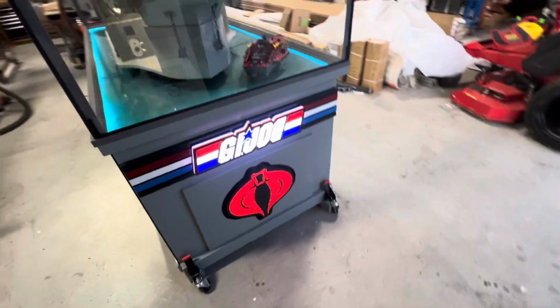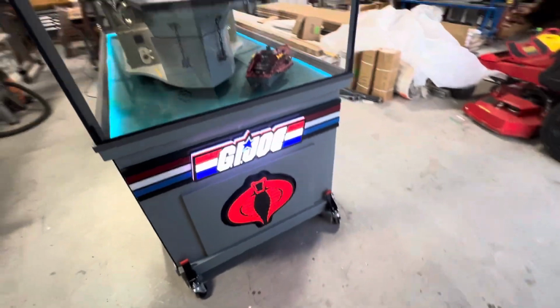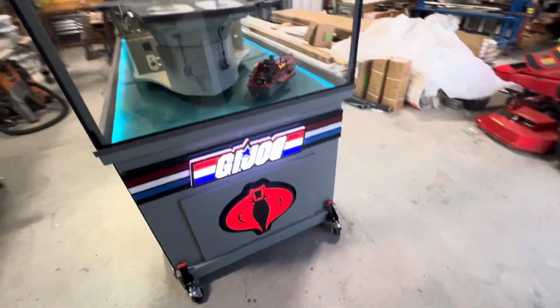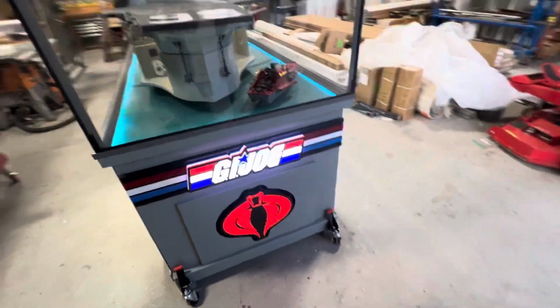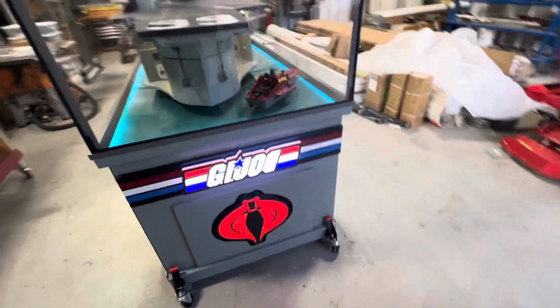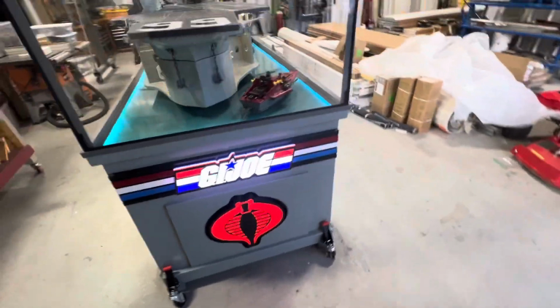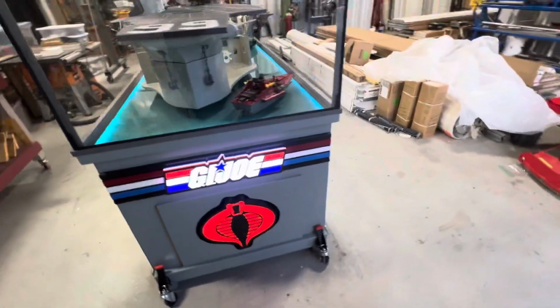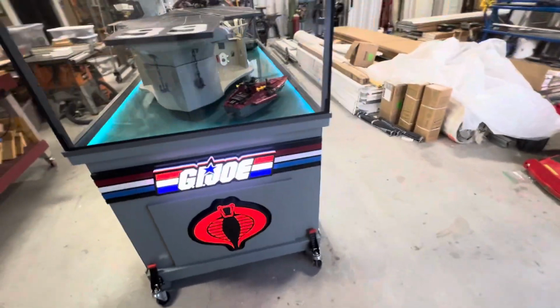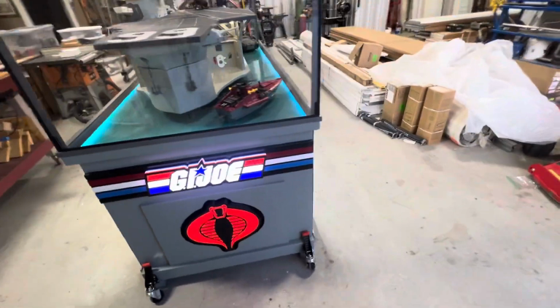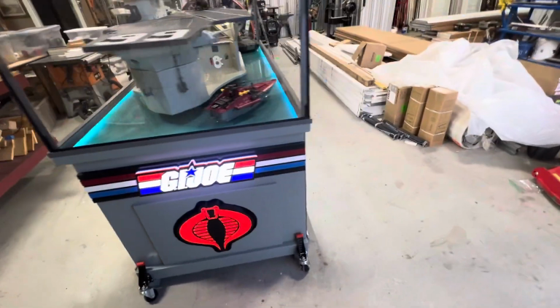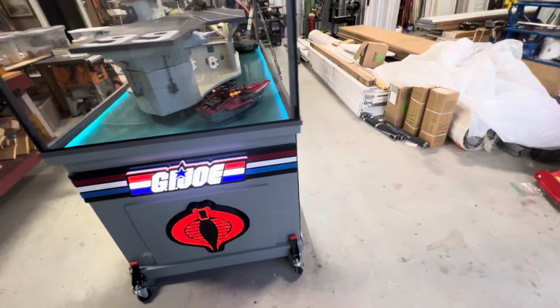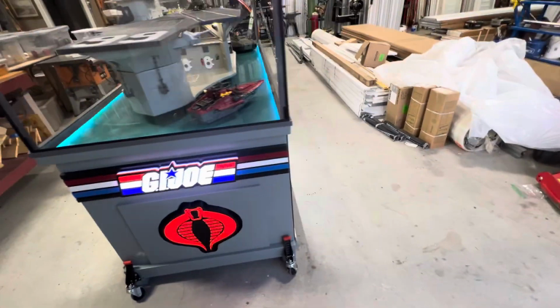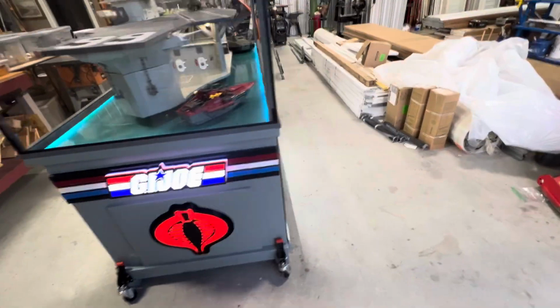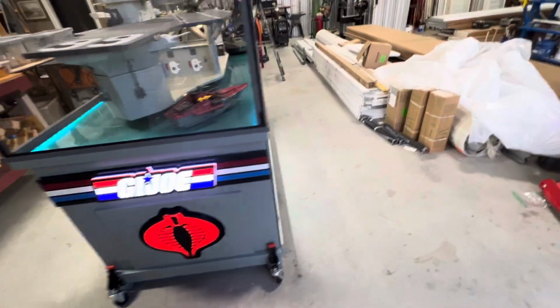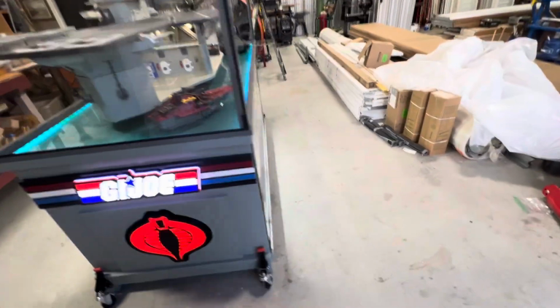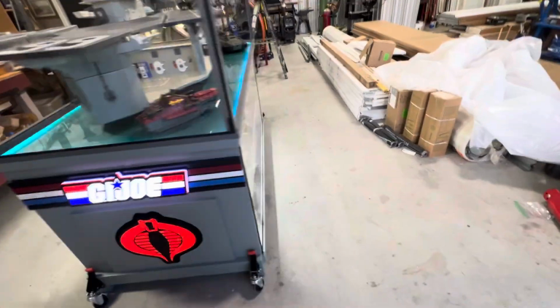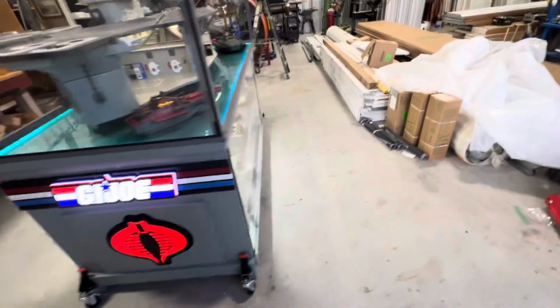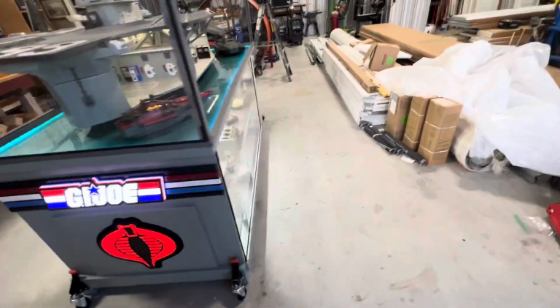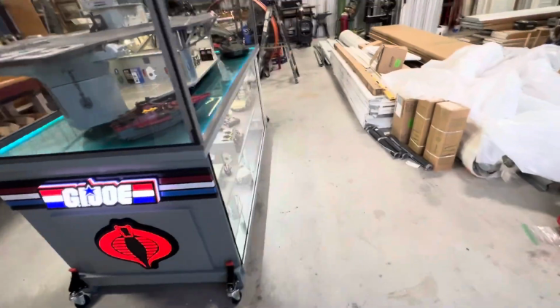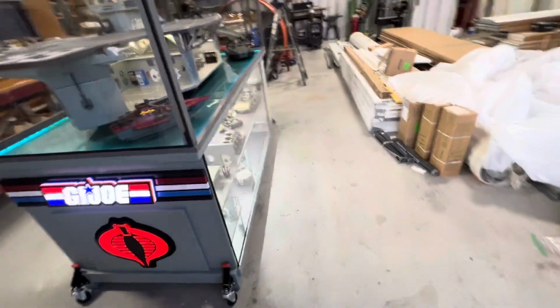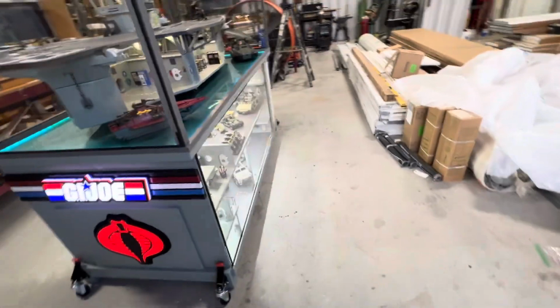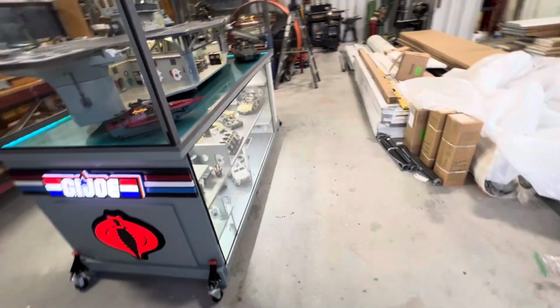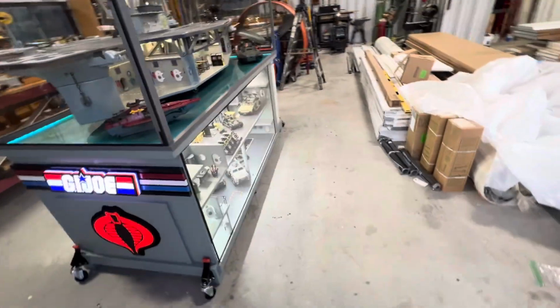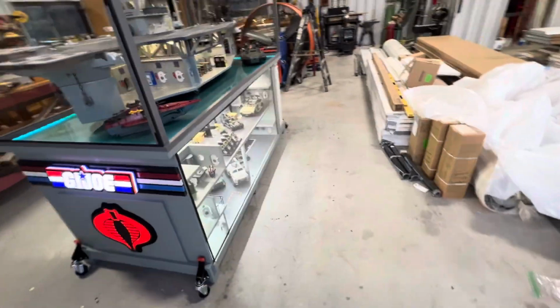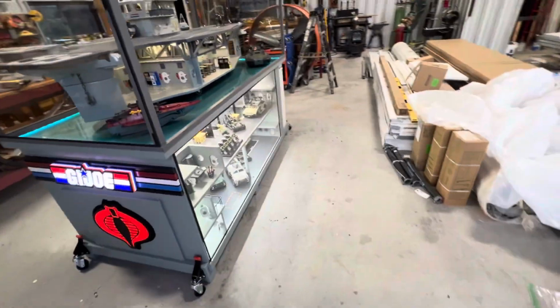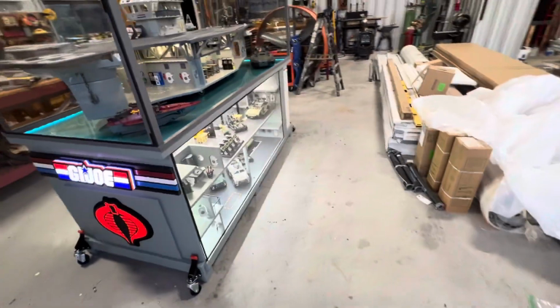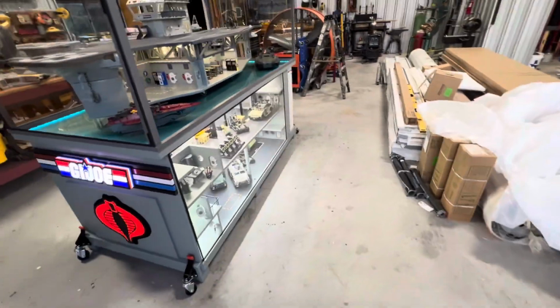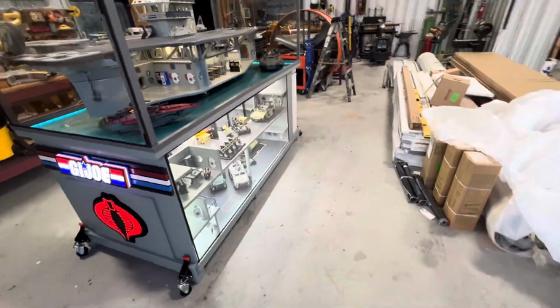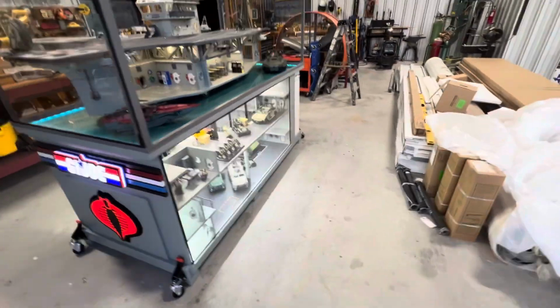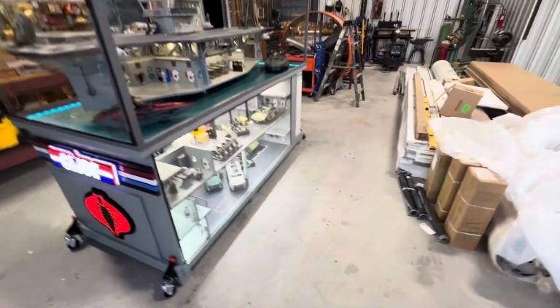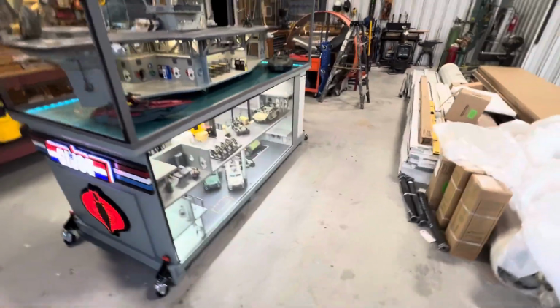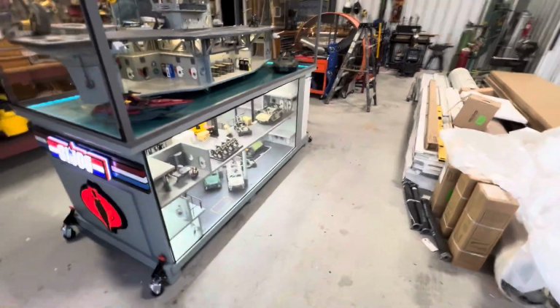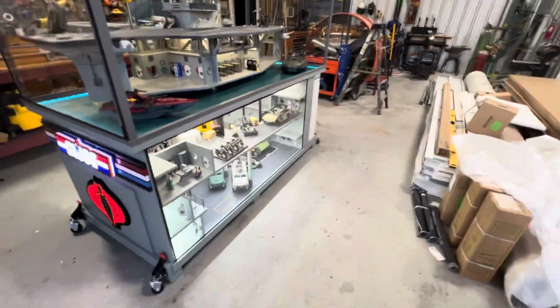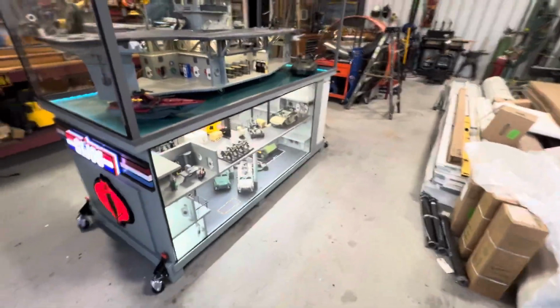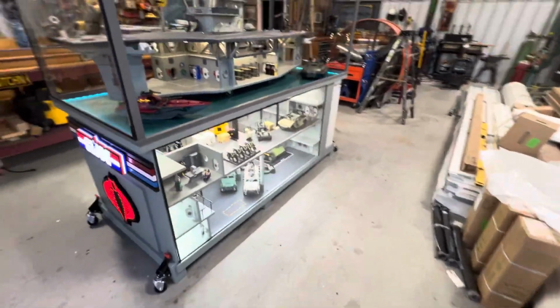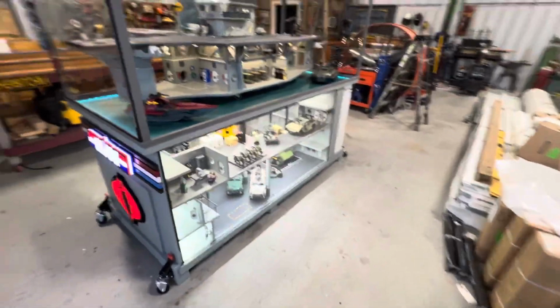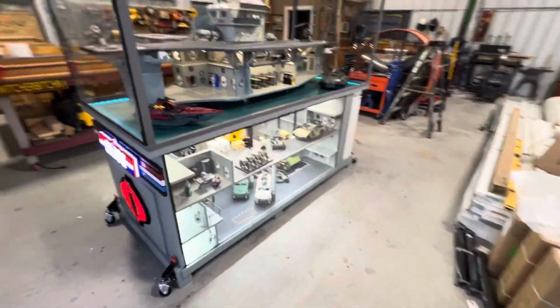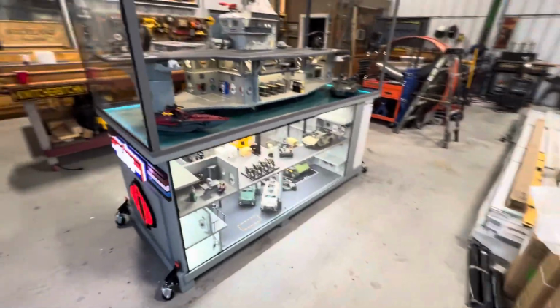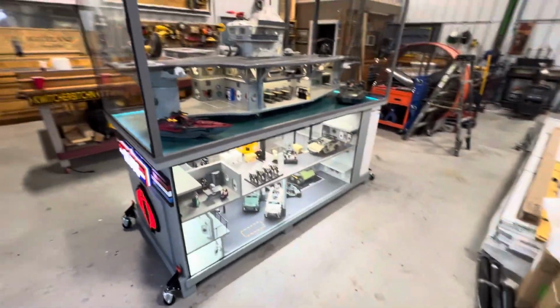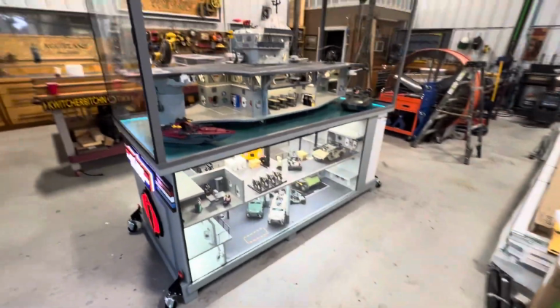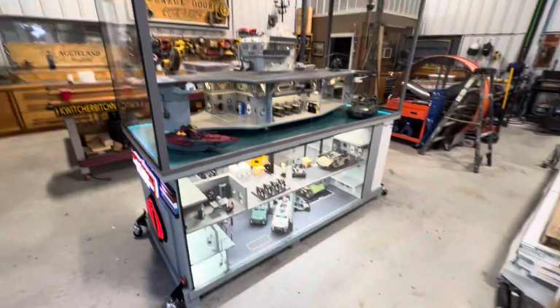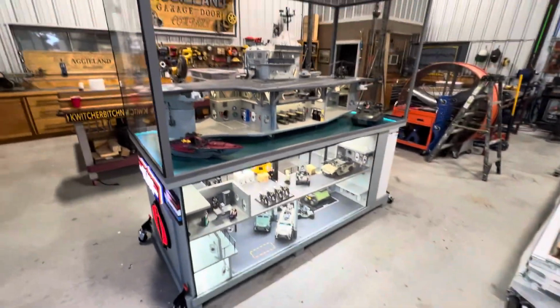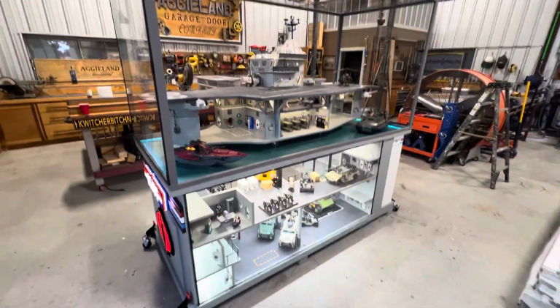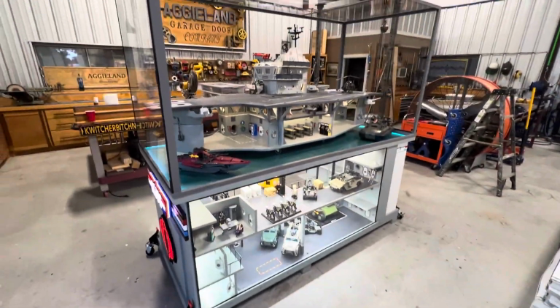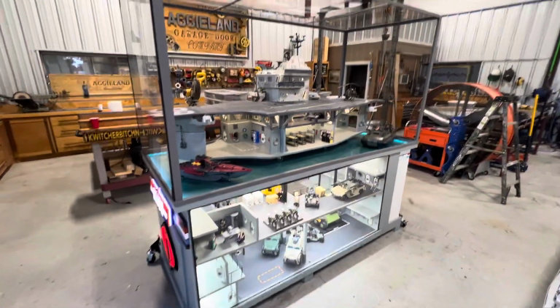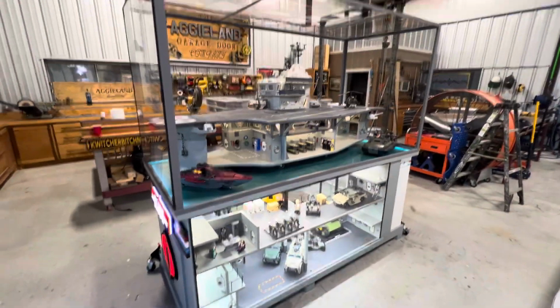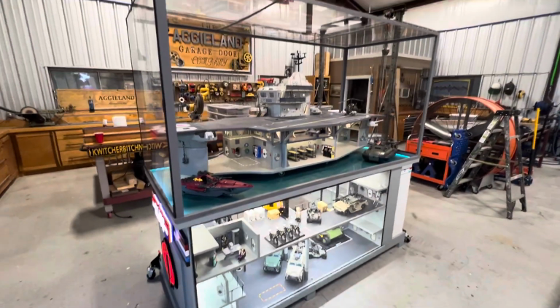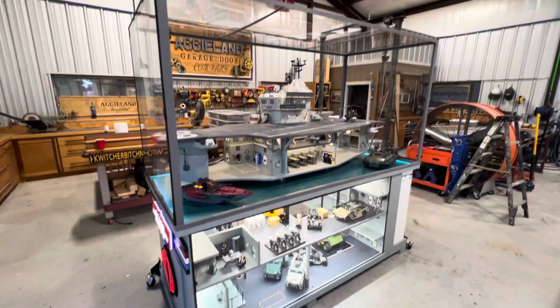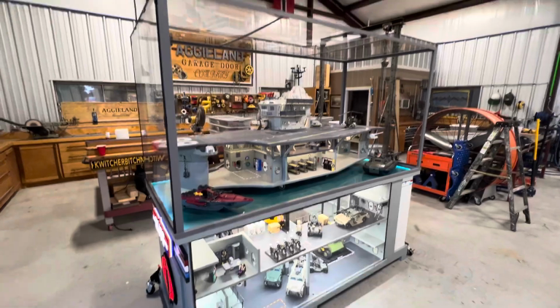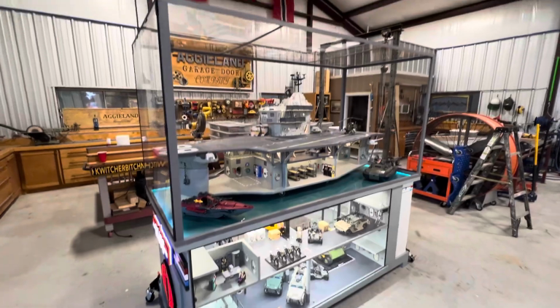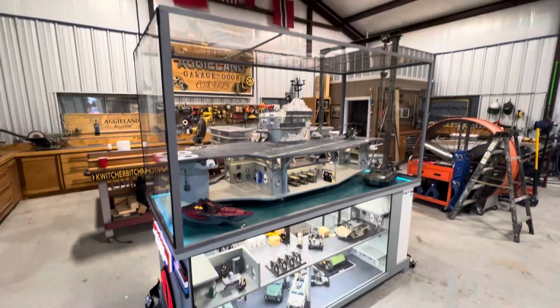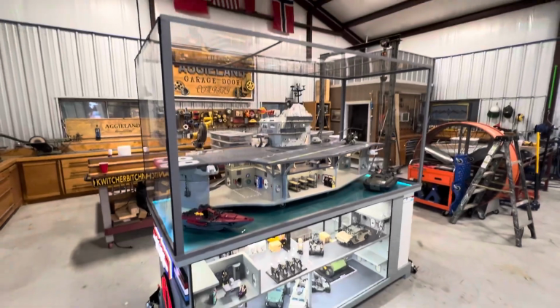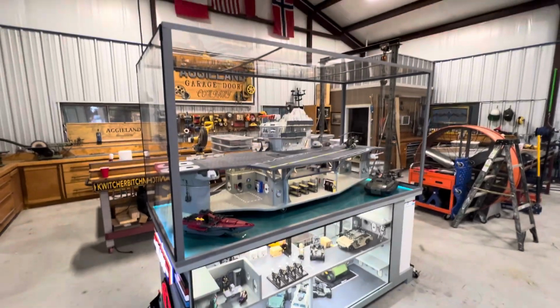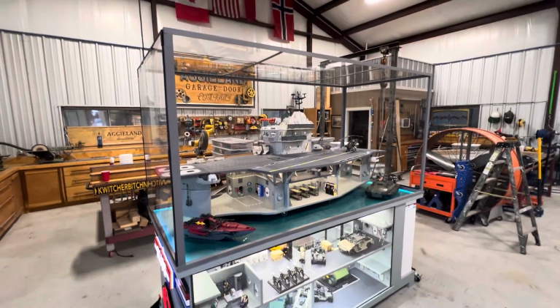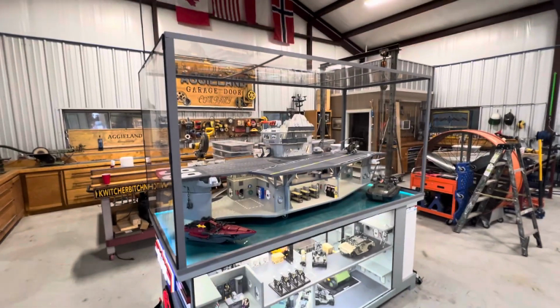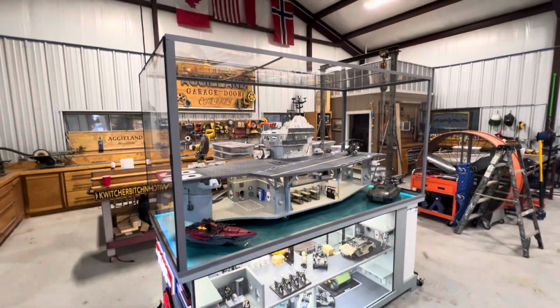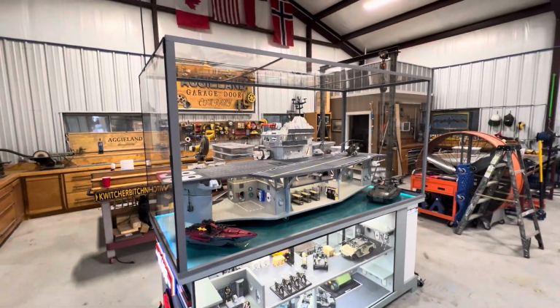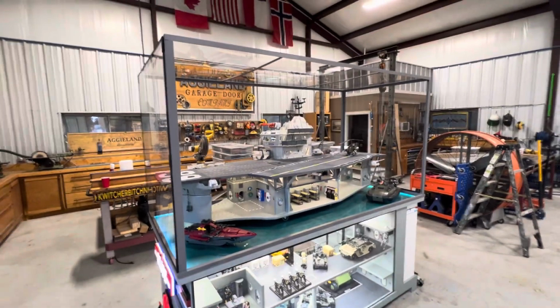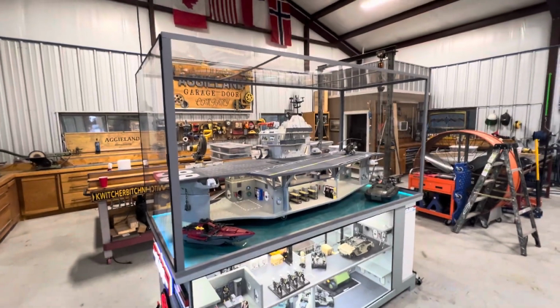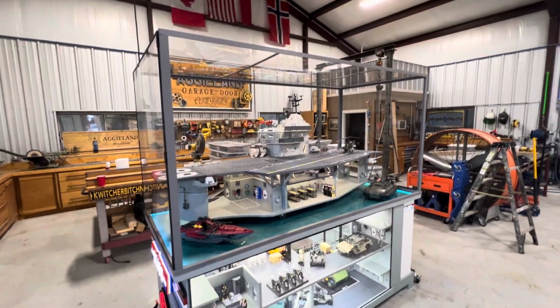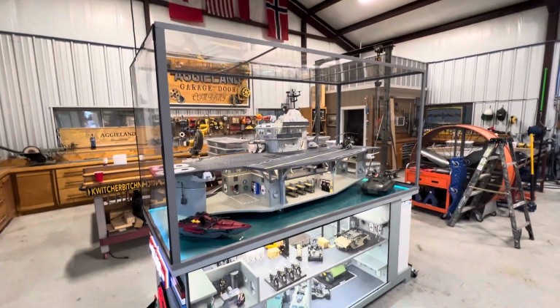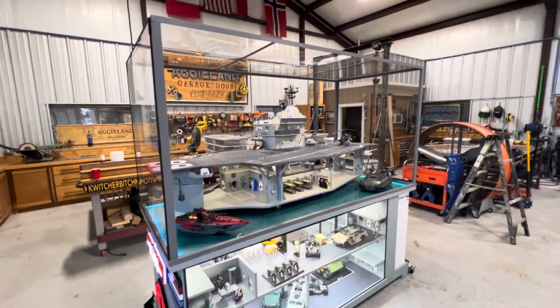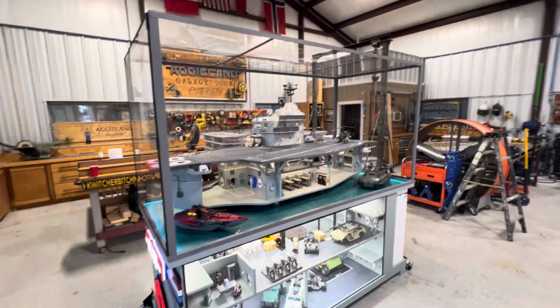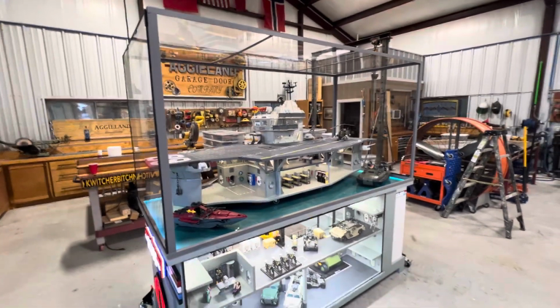It is coming together. Thanks for watching.